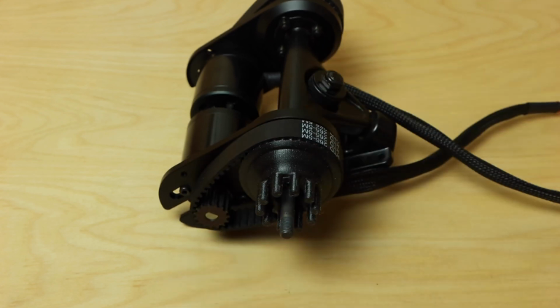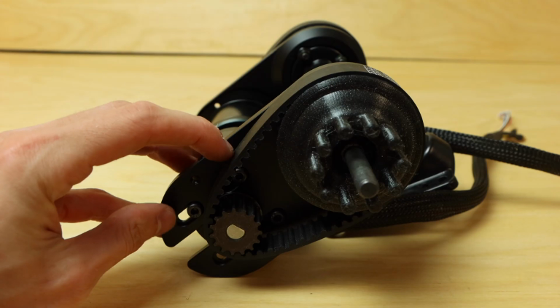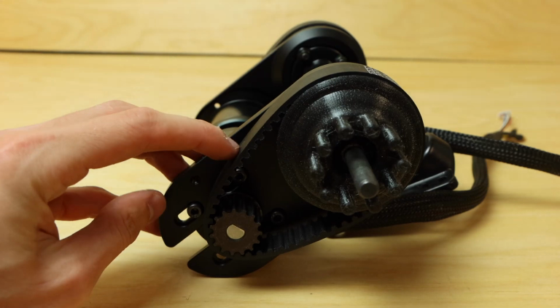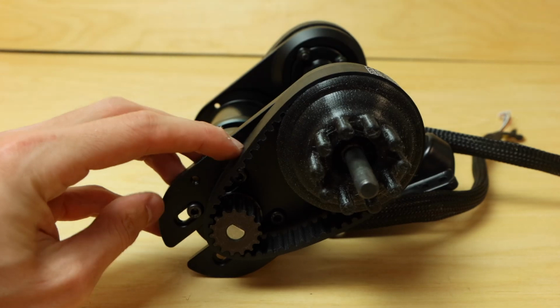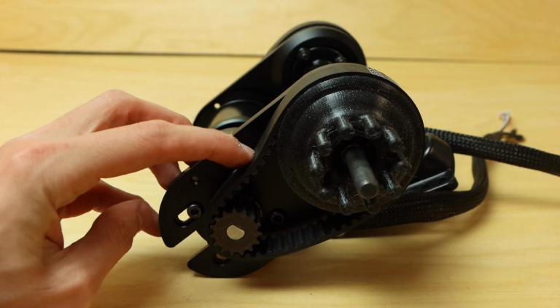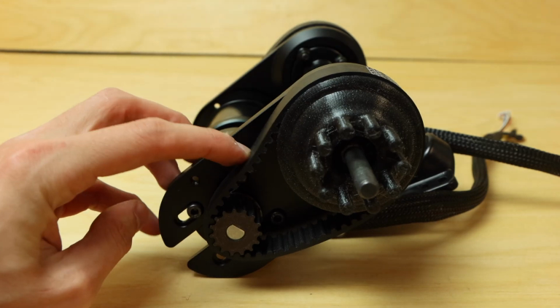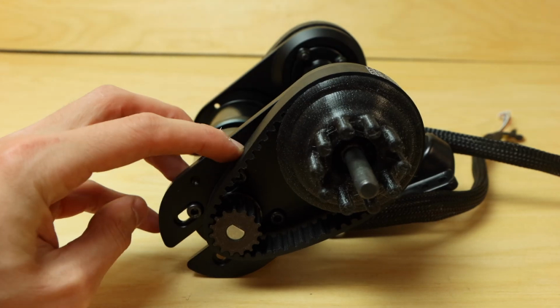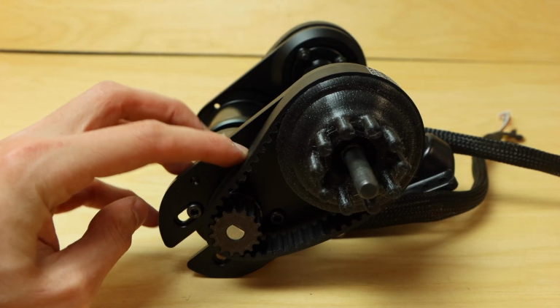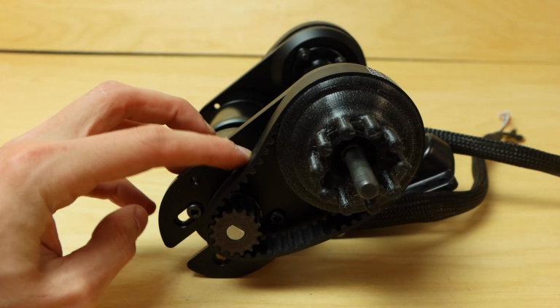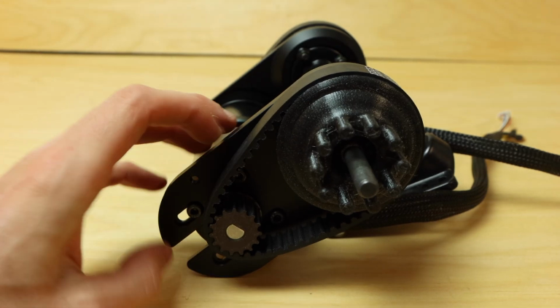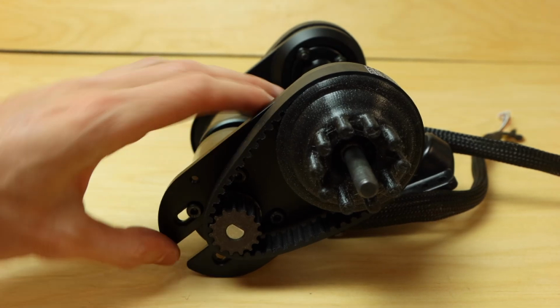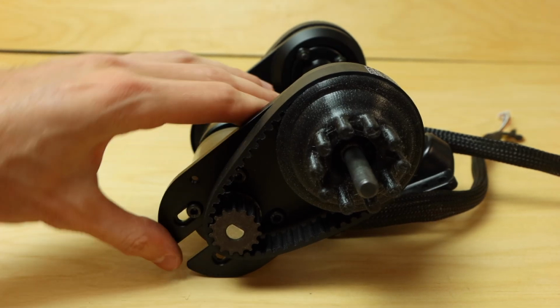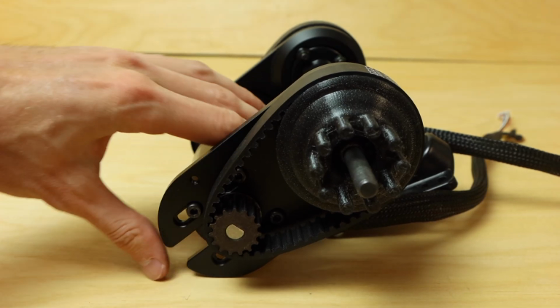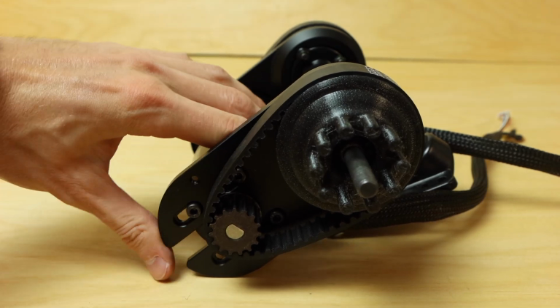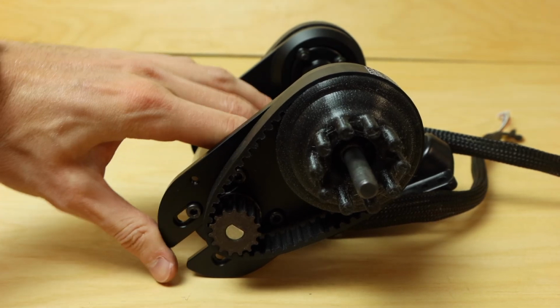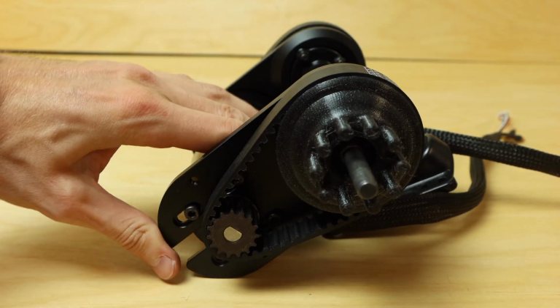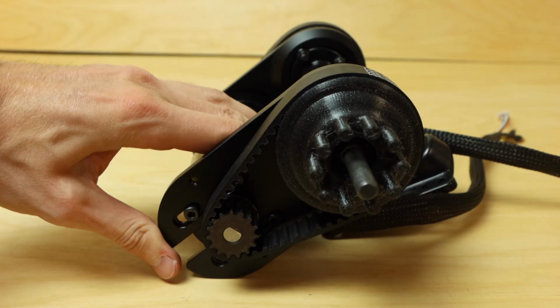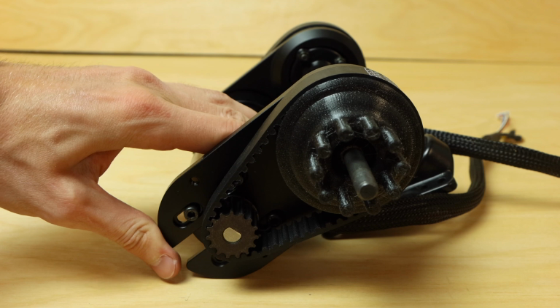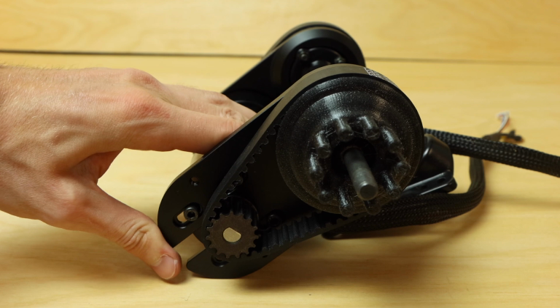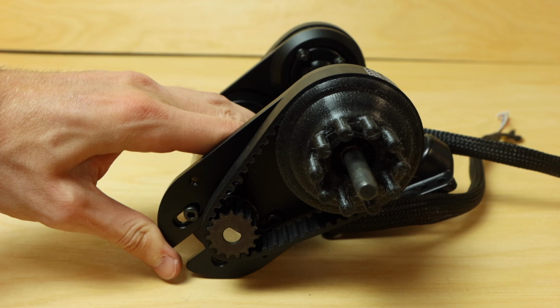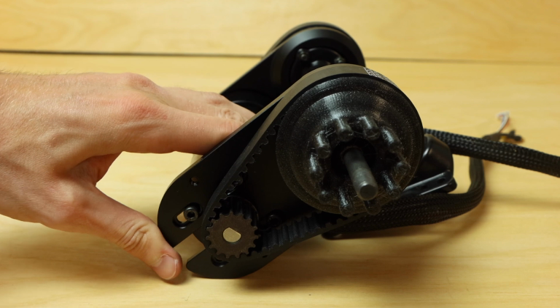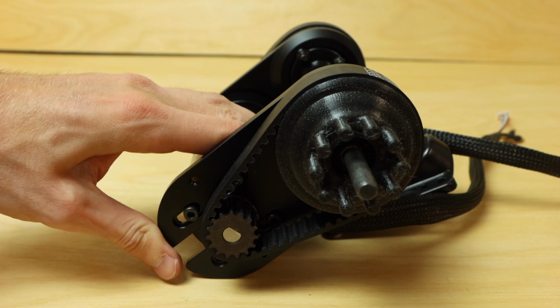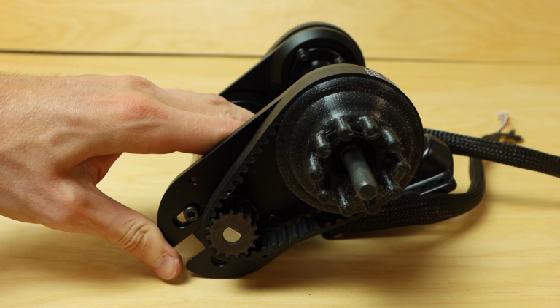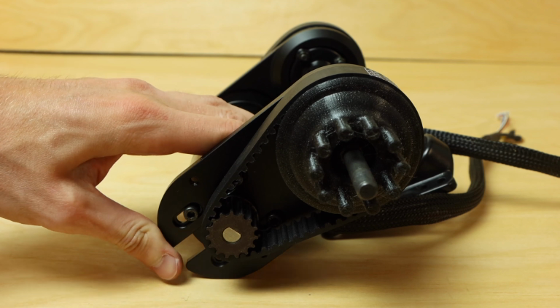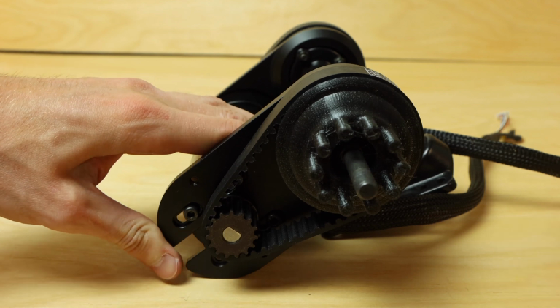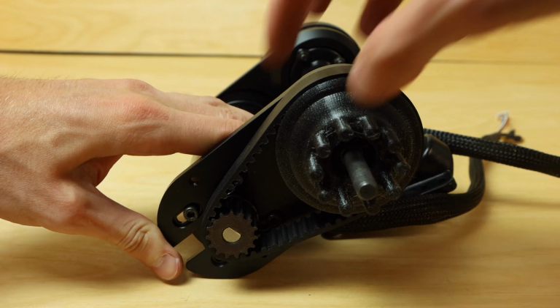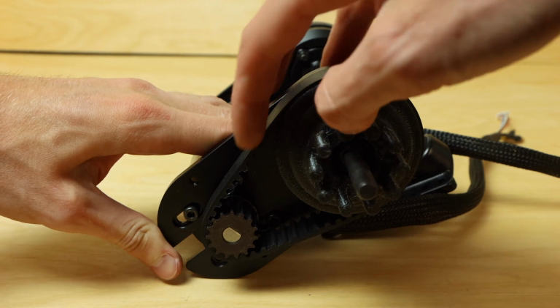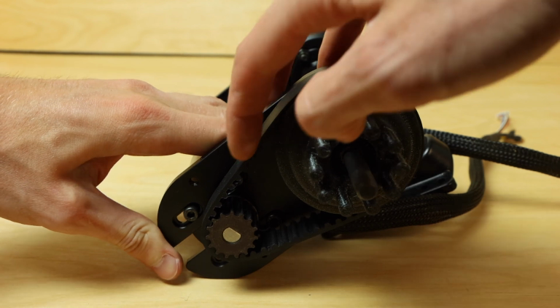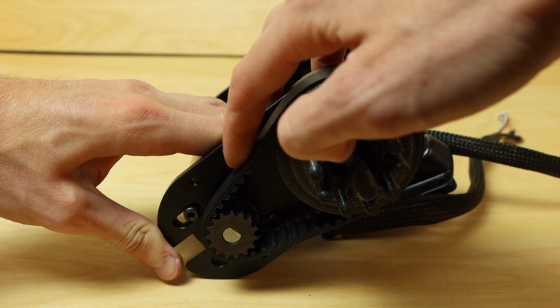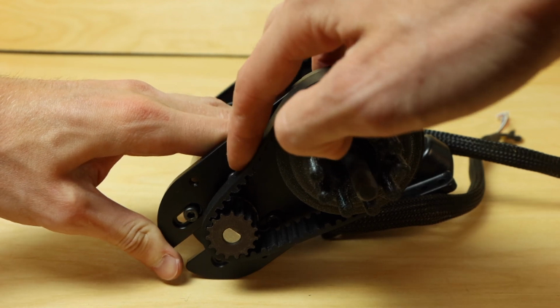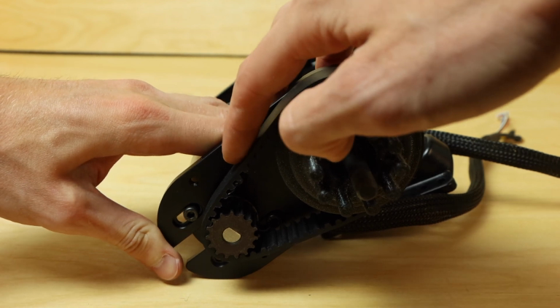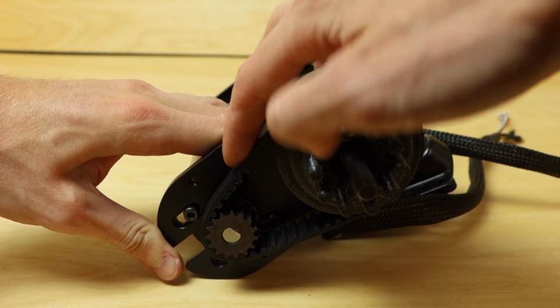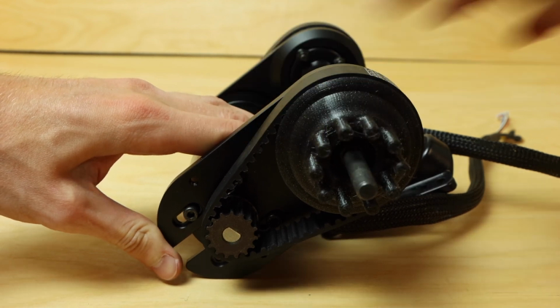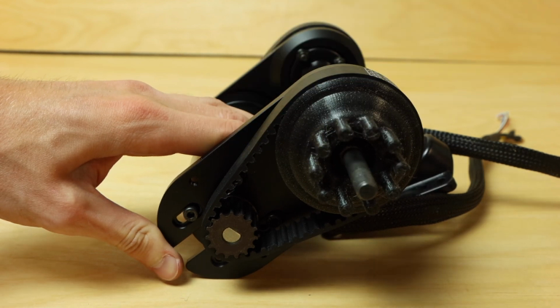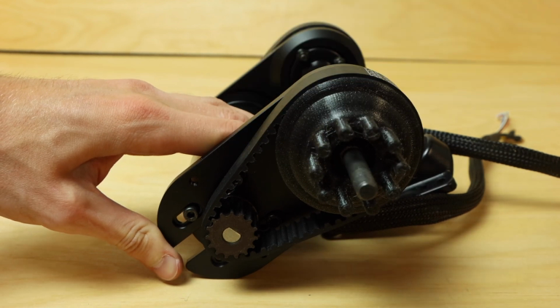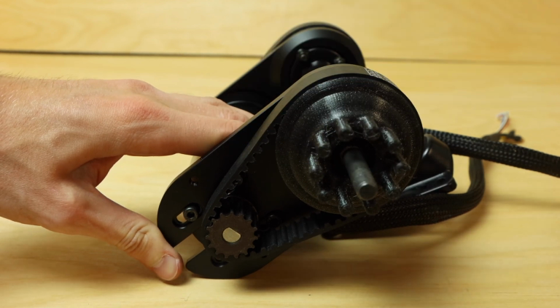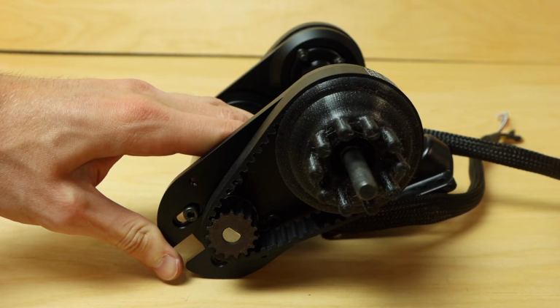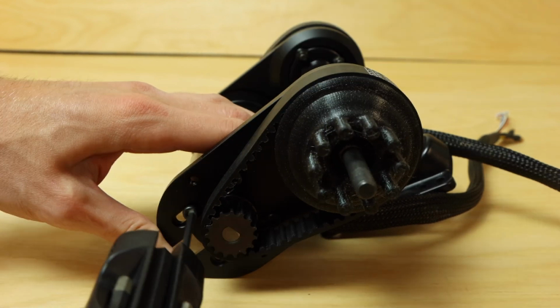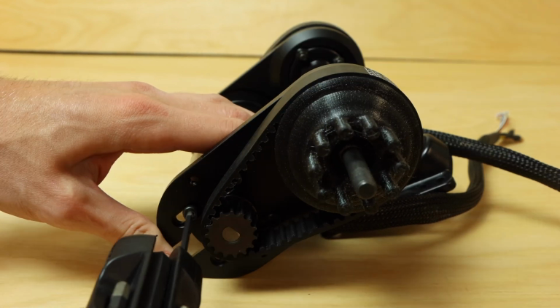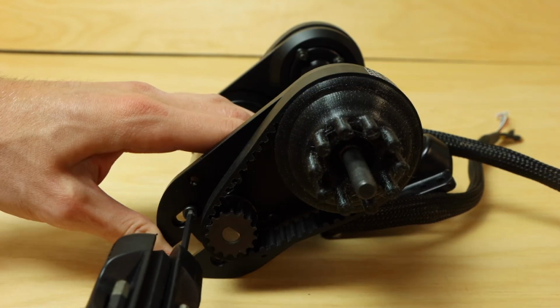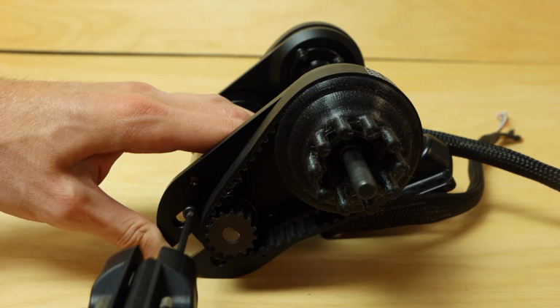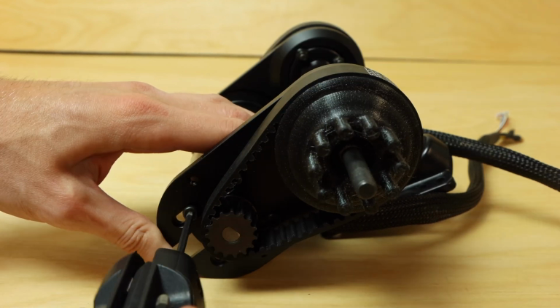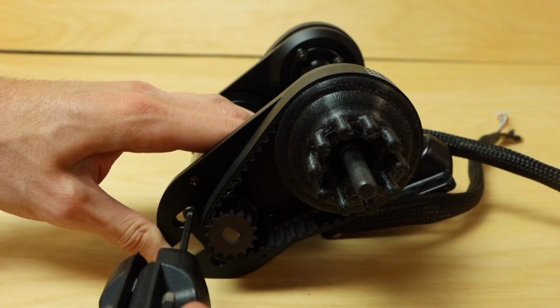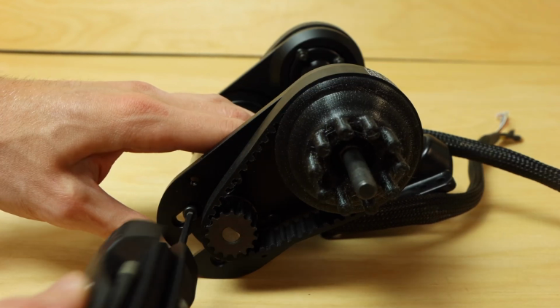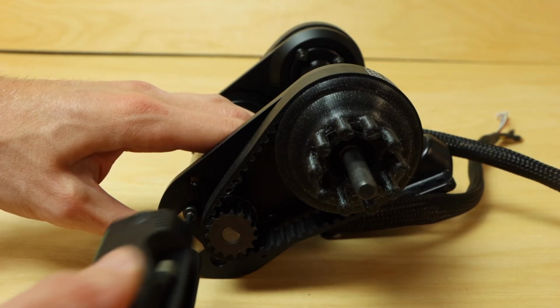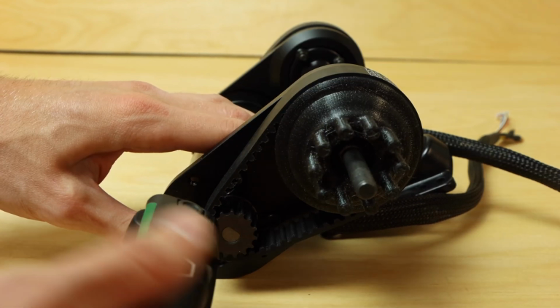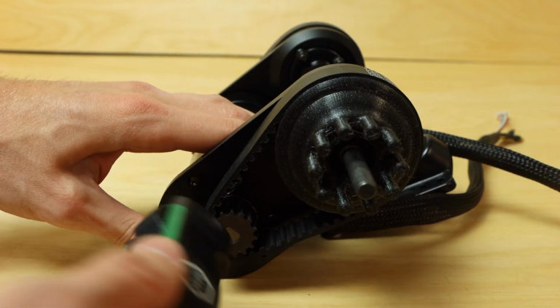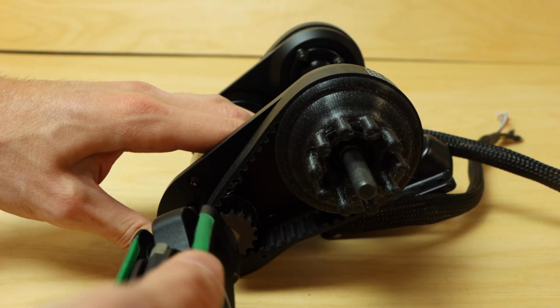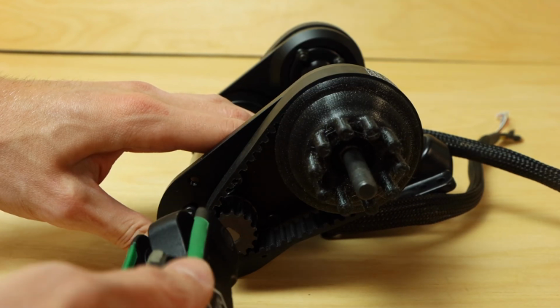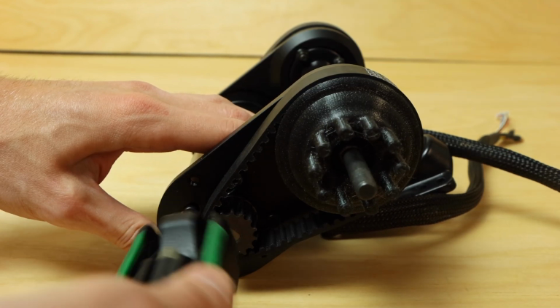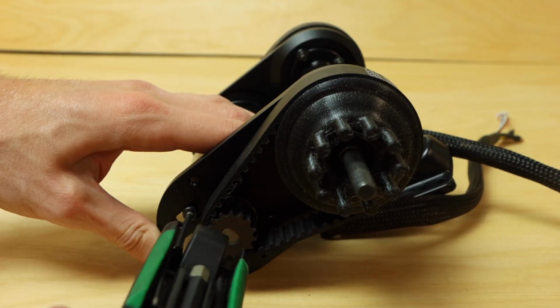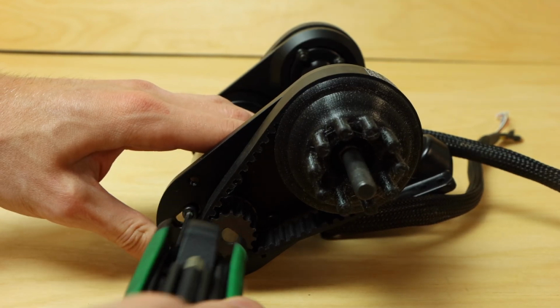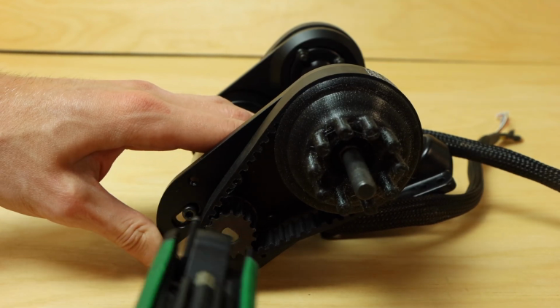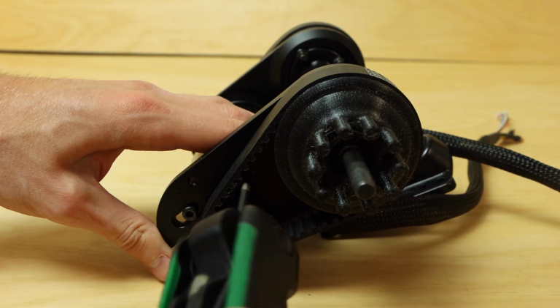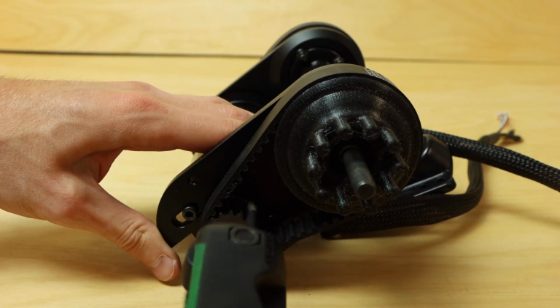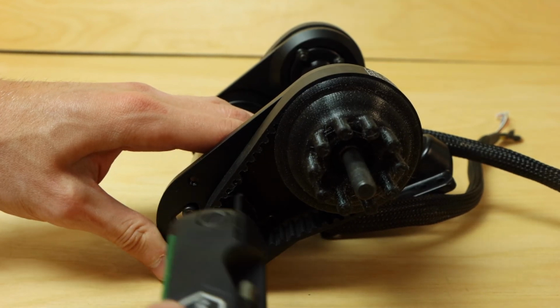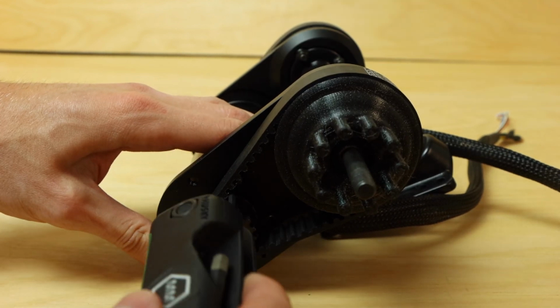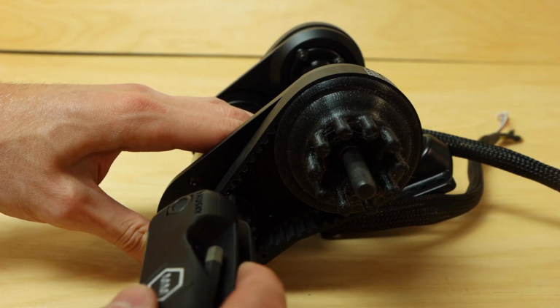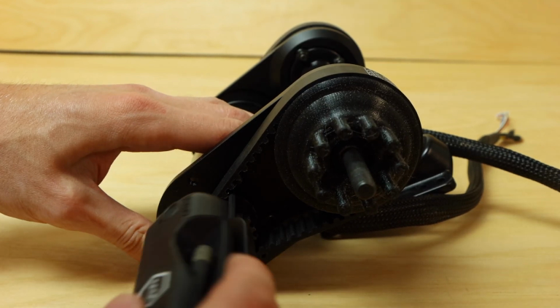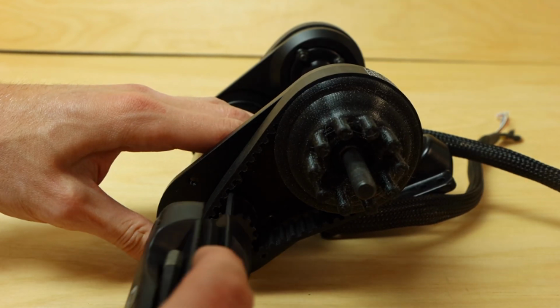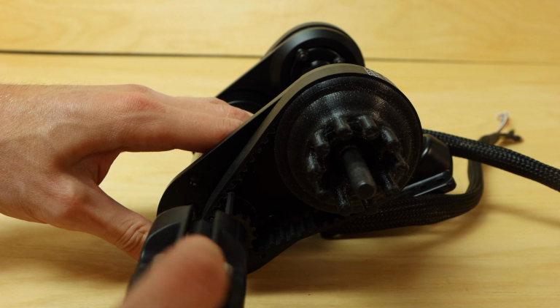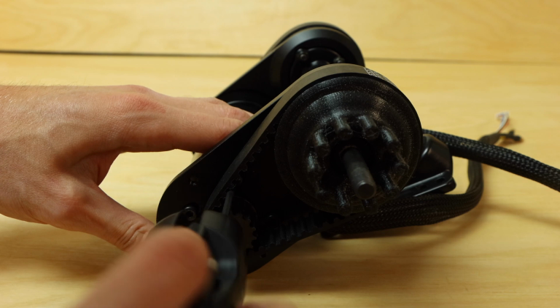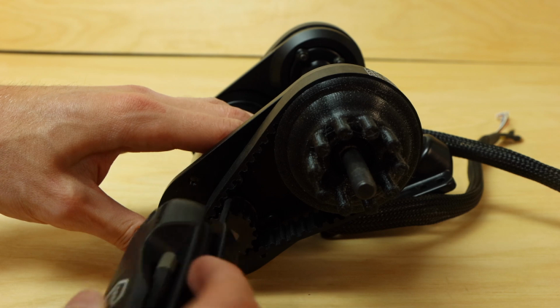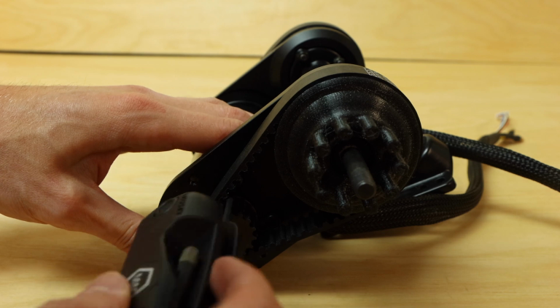At this point I tensioned and tightened the motors to the motor mount by pulling the motor back, finding the proper belt tension, and then tightening the four bolts that hold the motor to the mount.